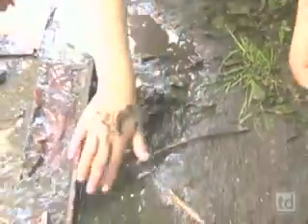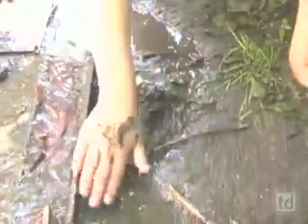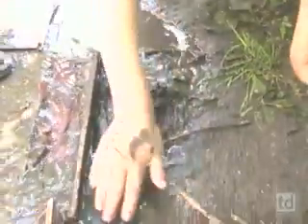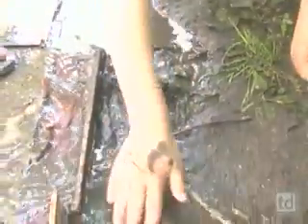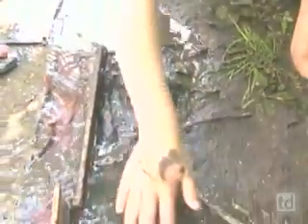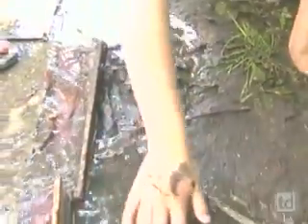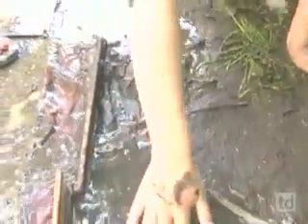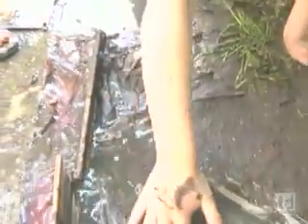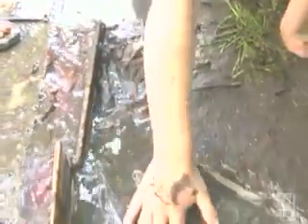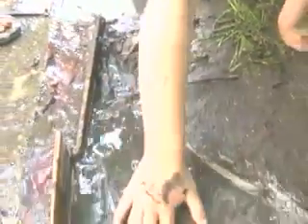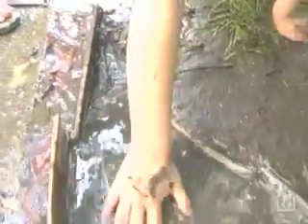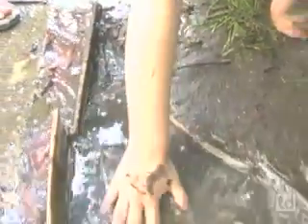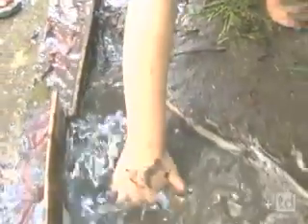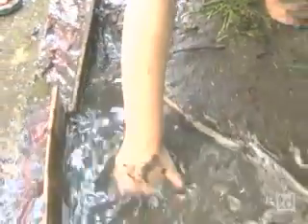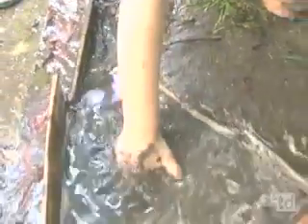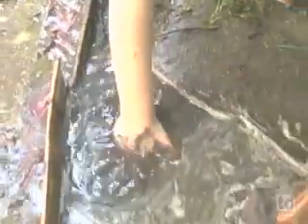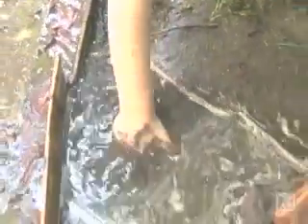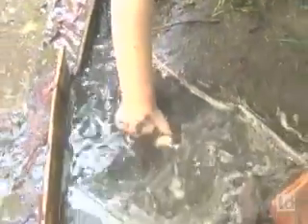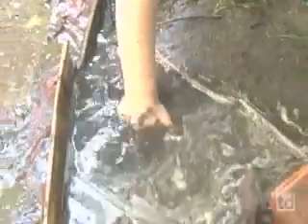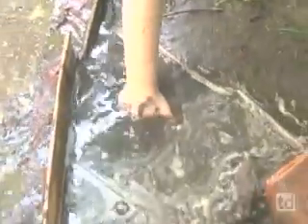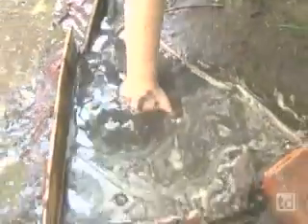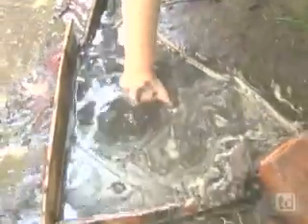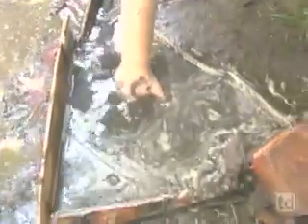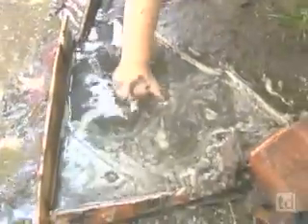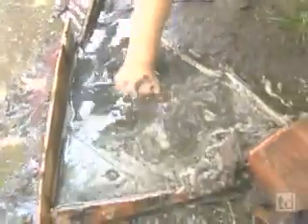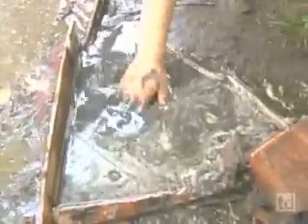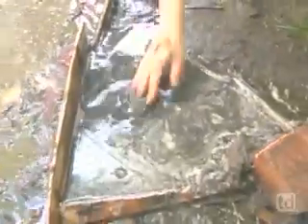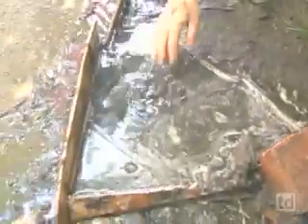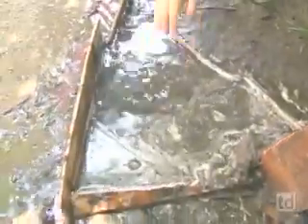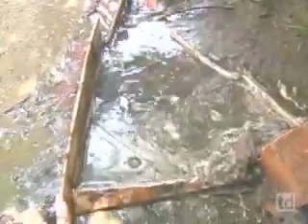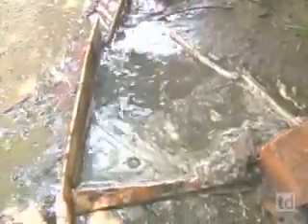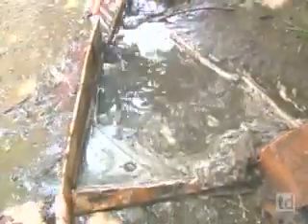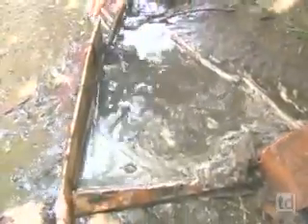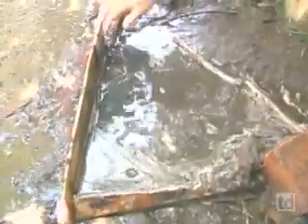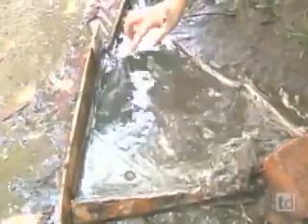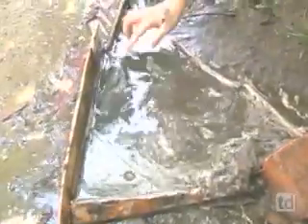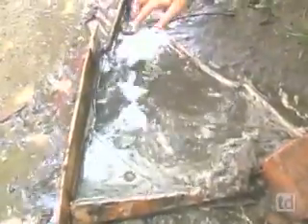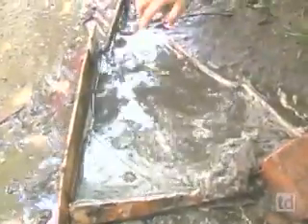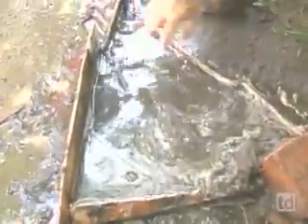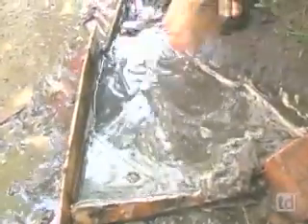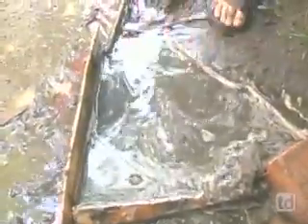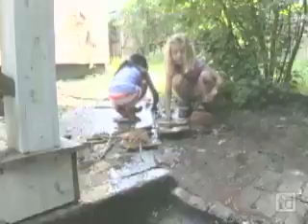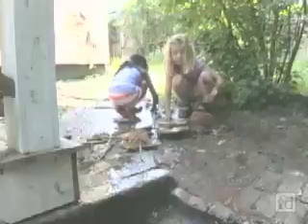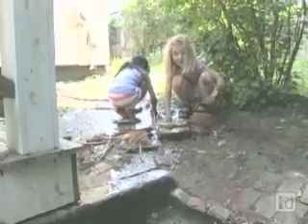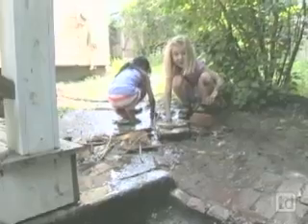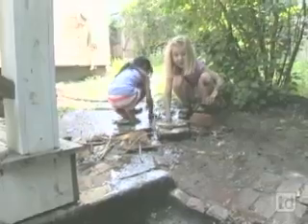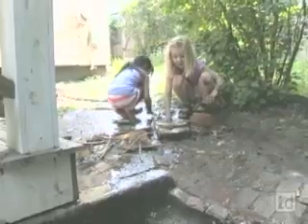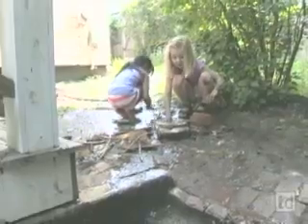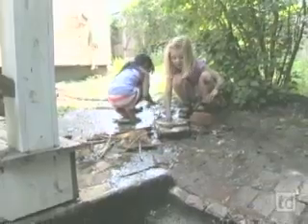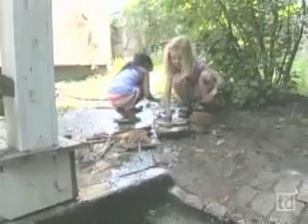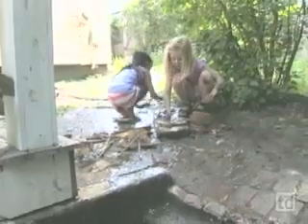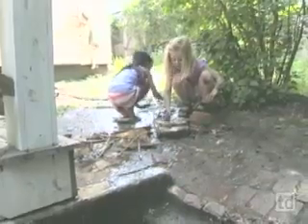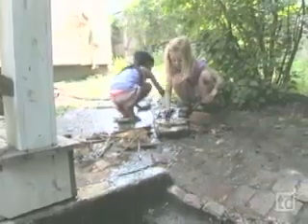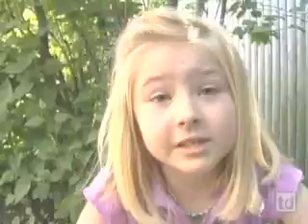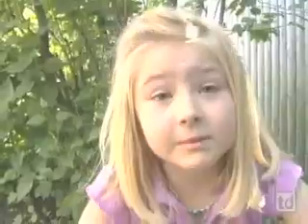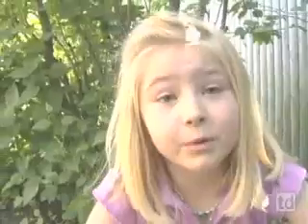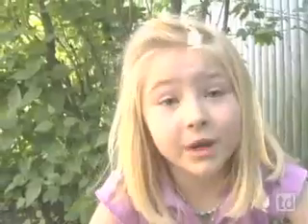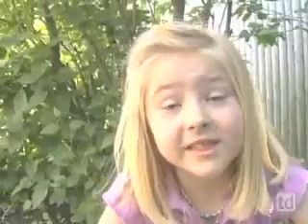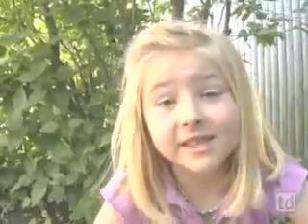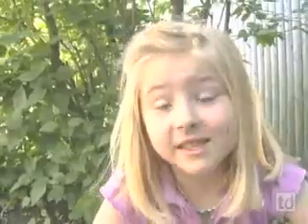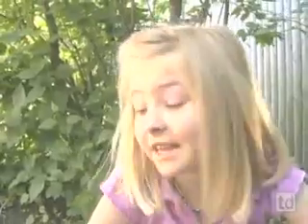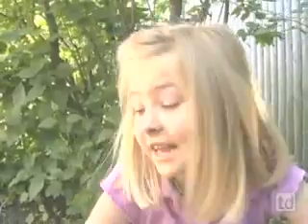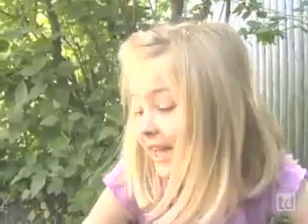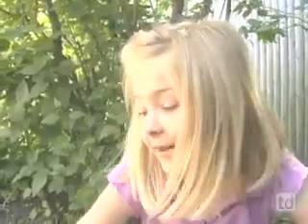We have stopped a lot of water and made a pool, and it's full of mud. We're going to break this dam.